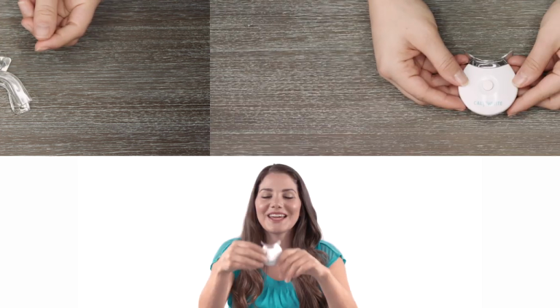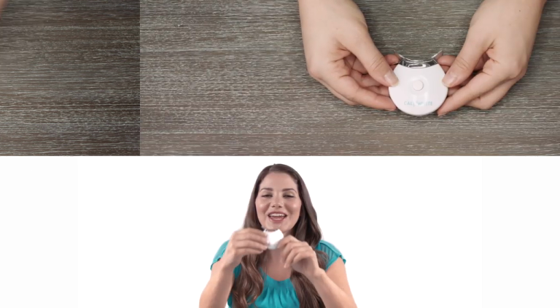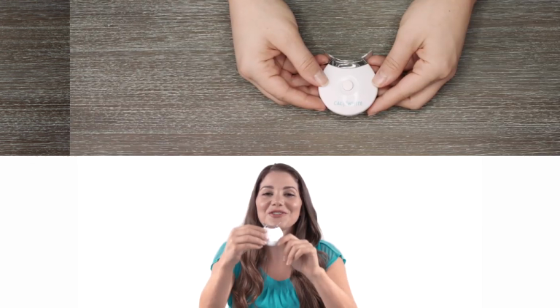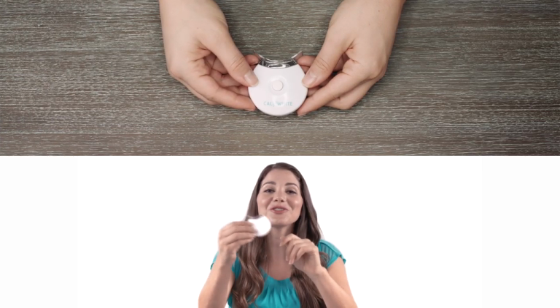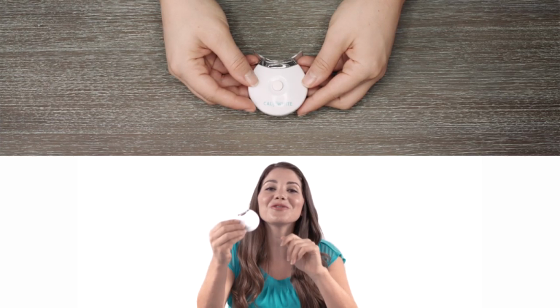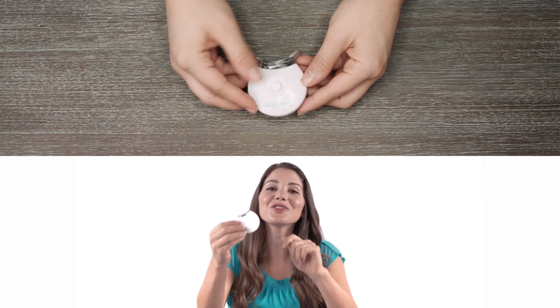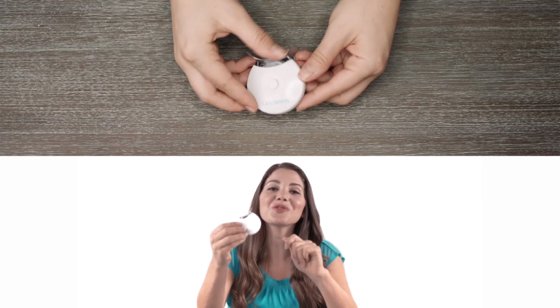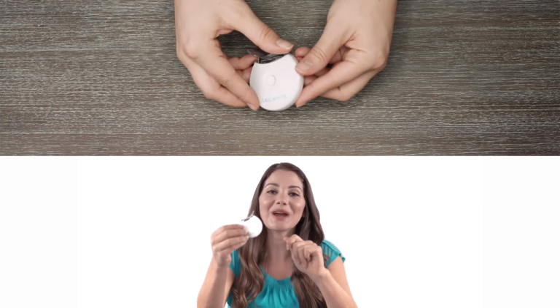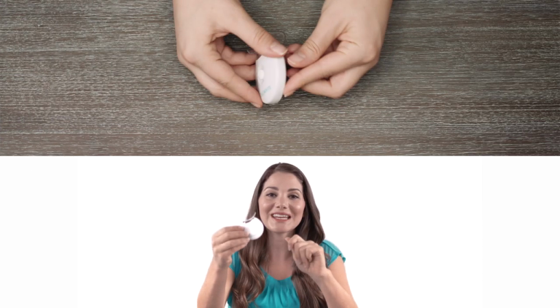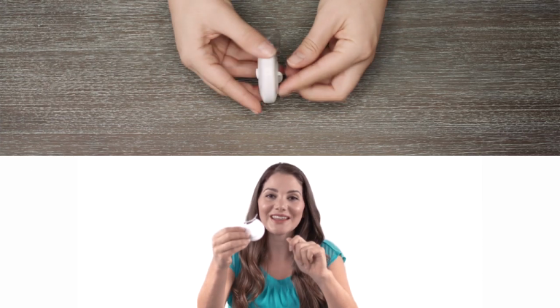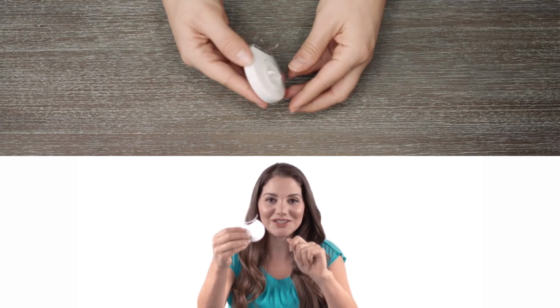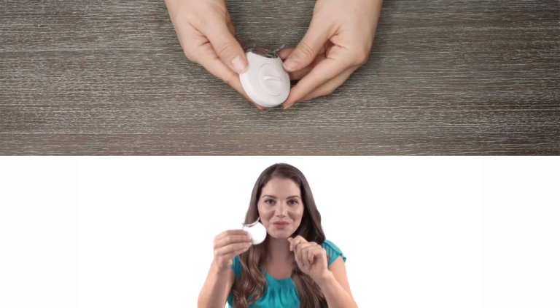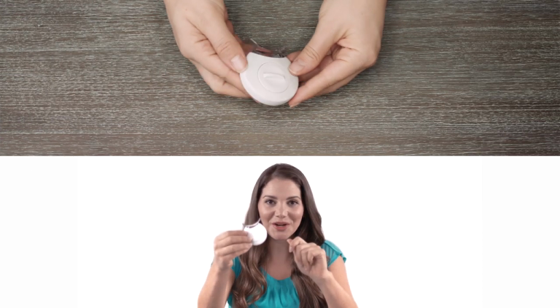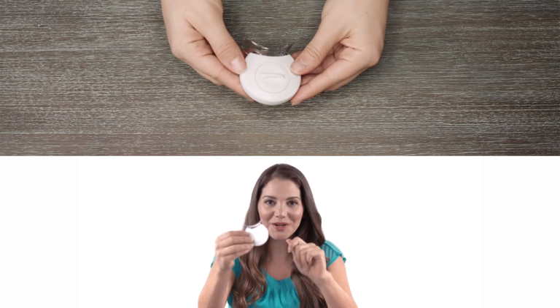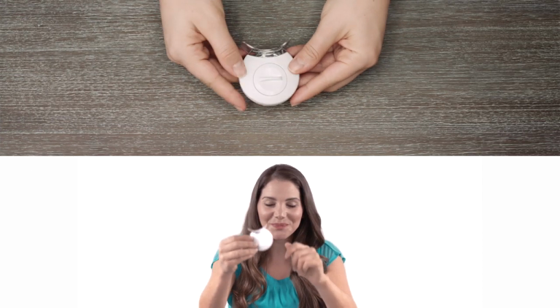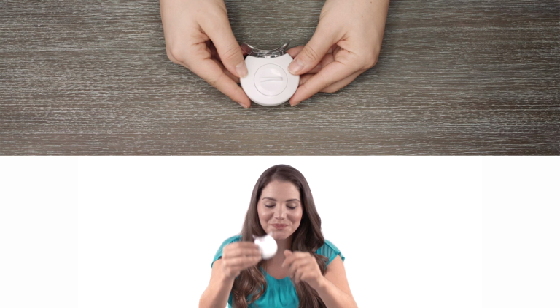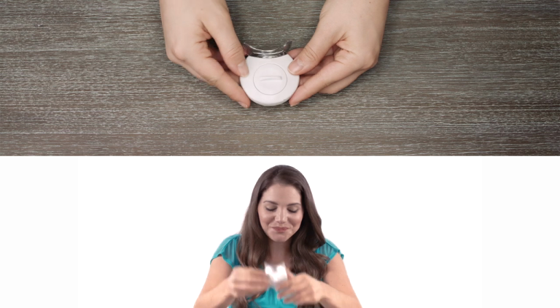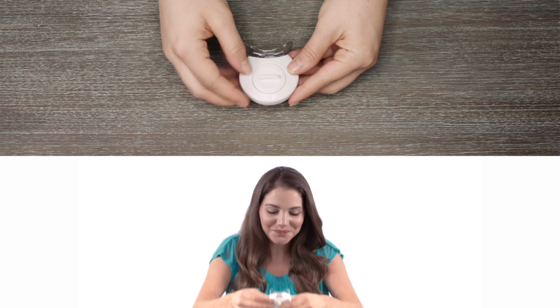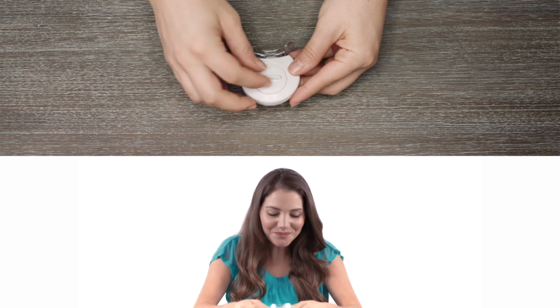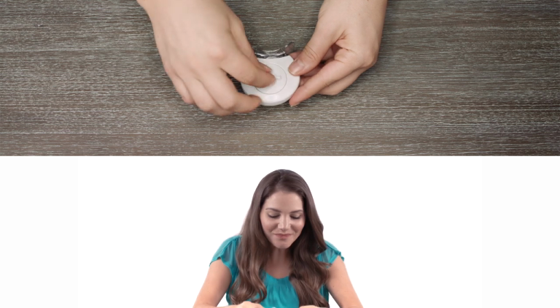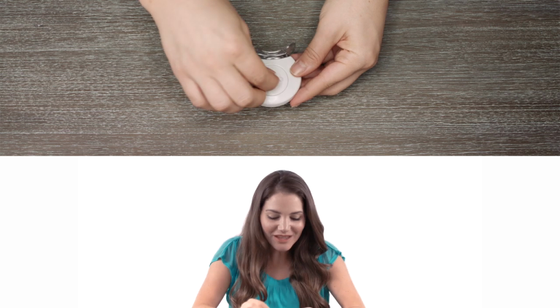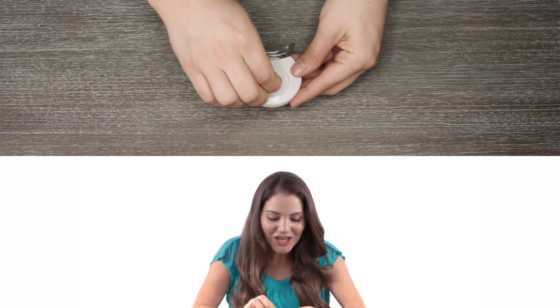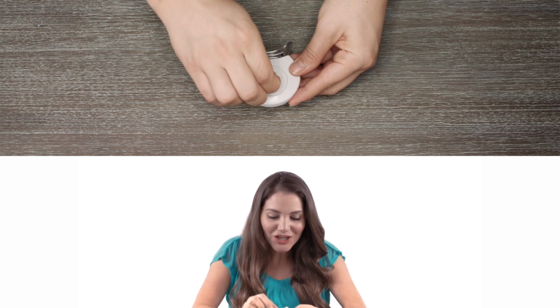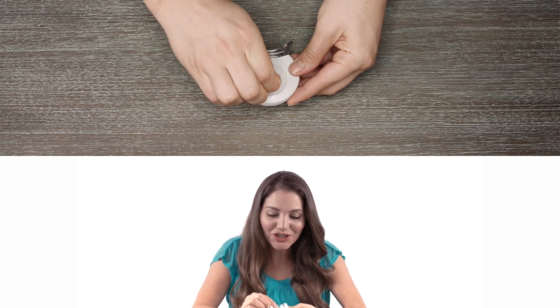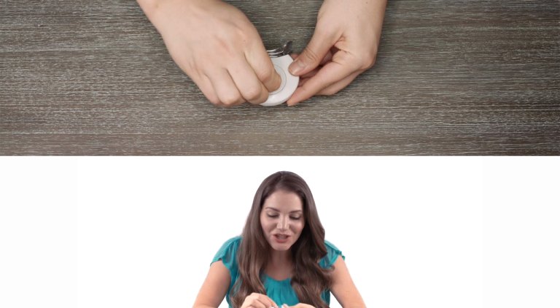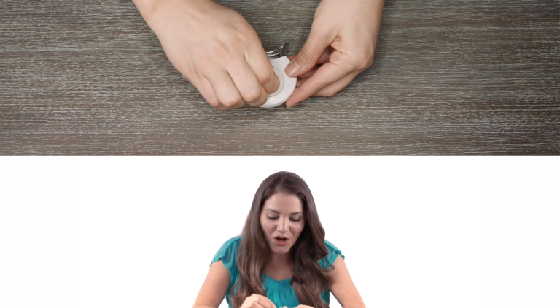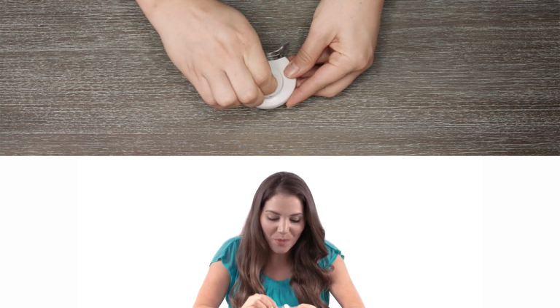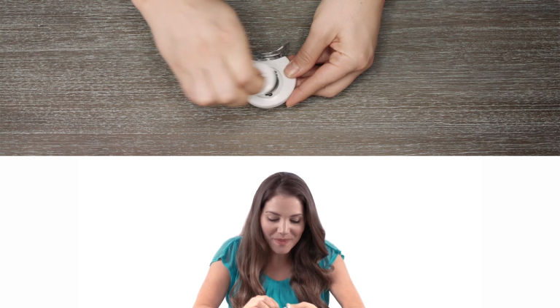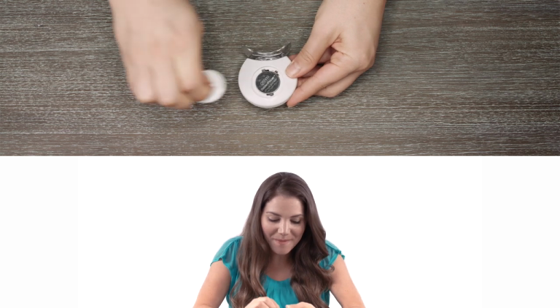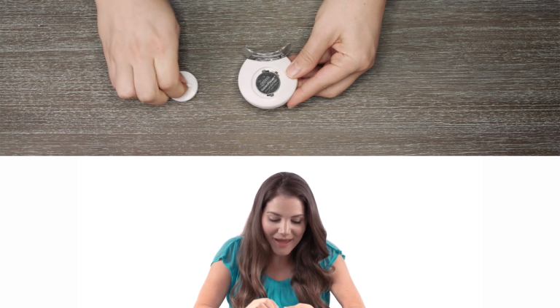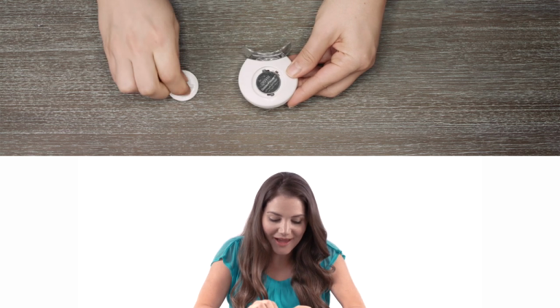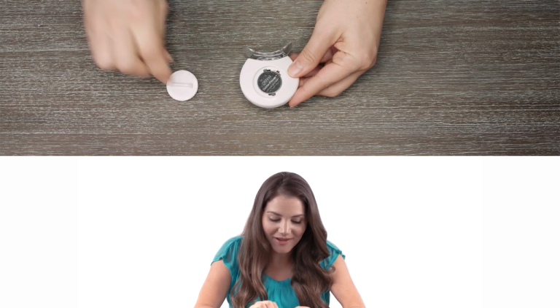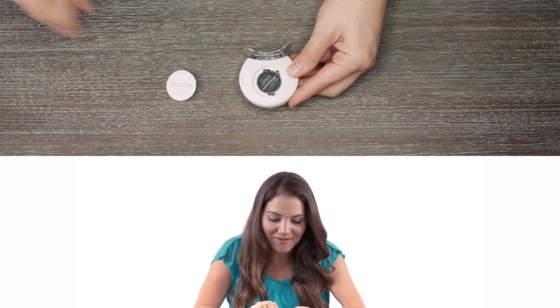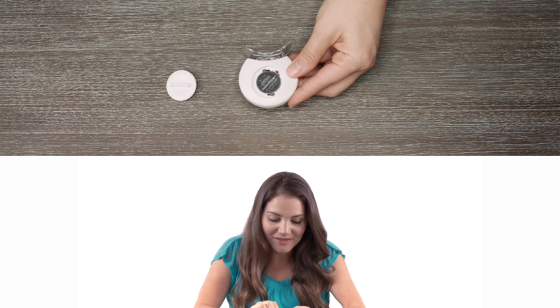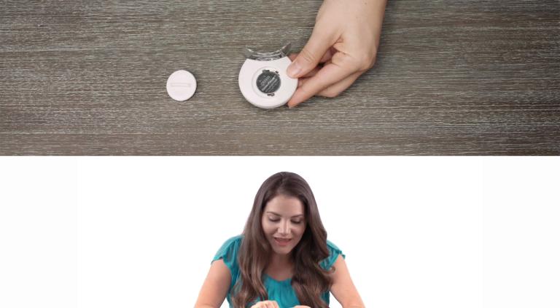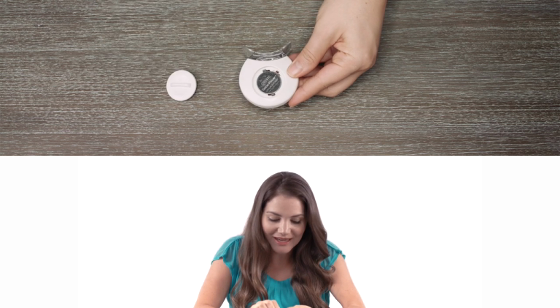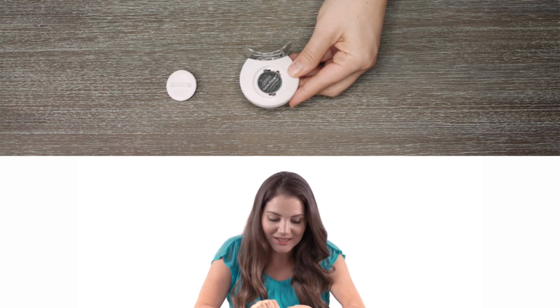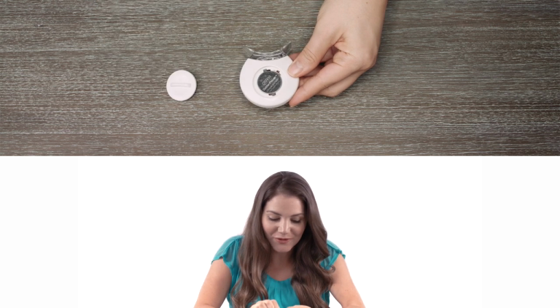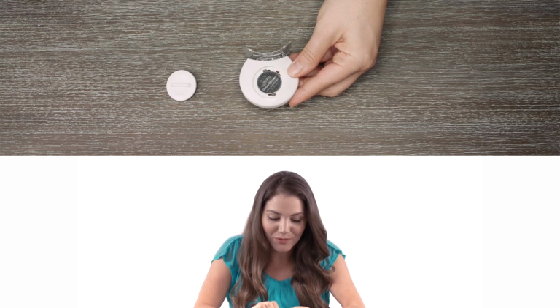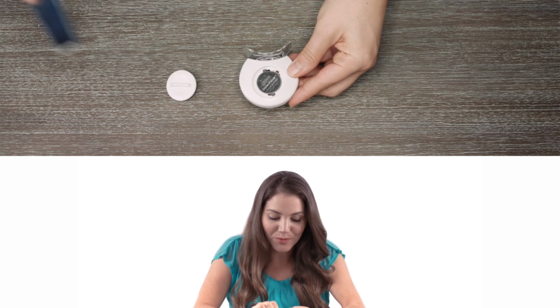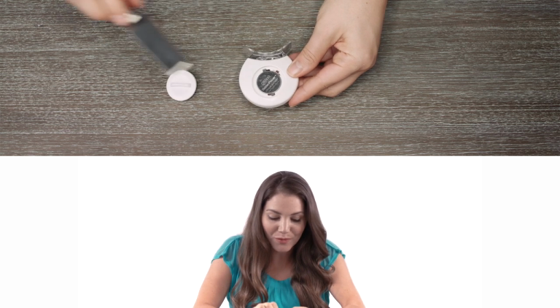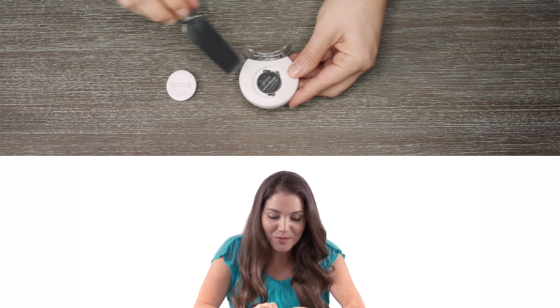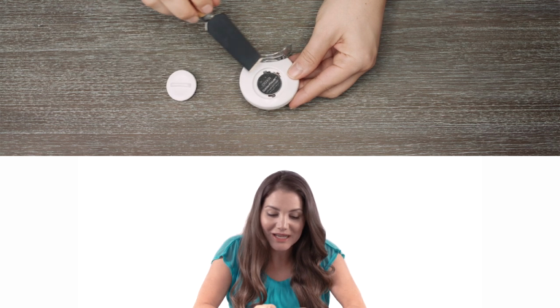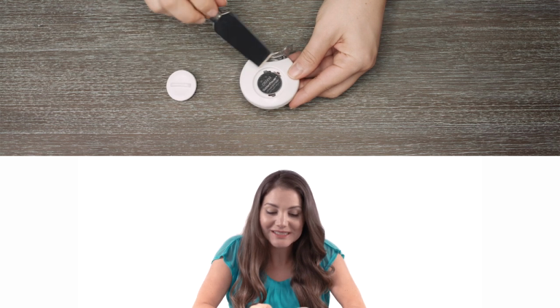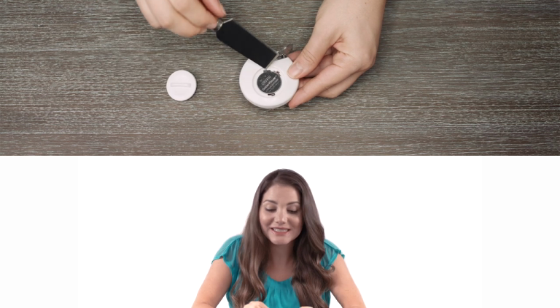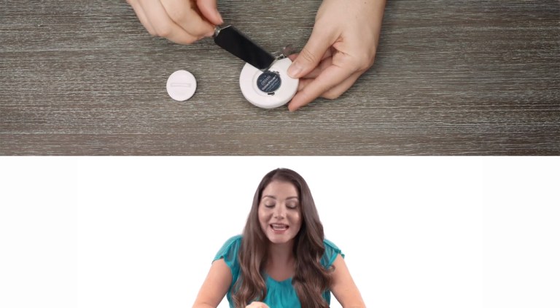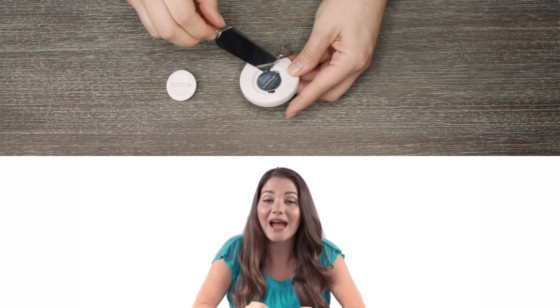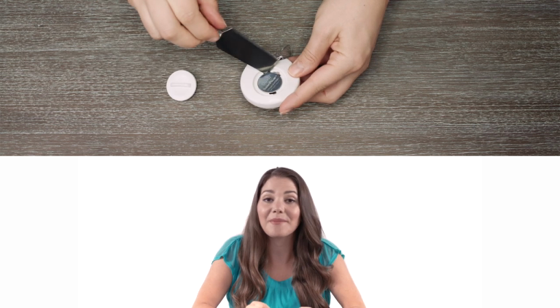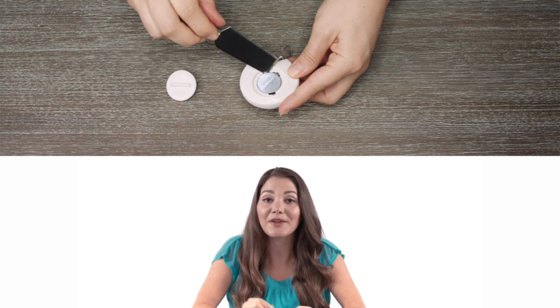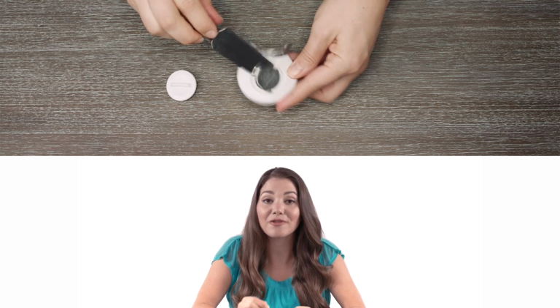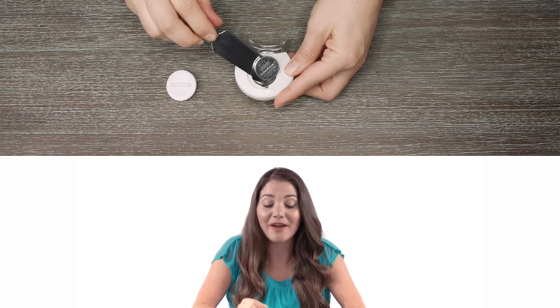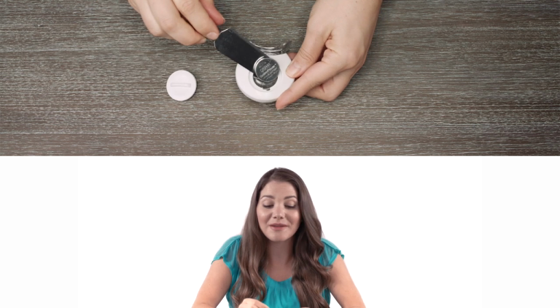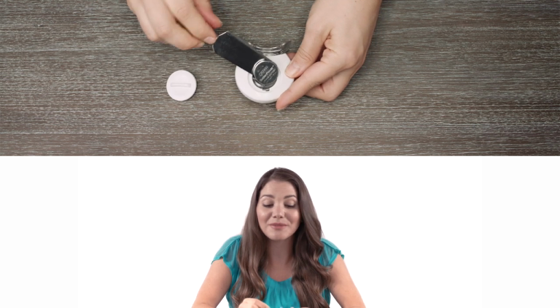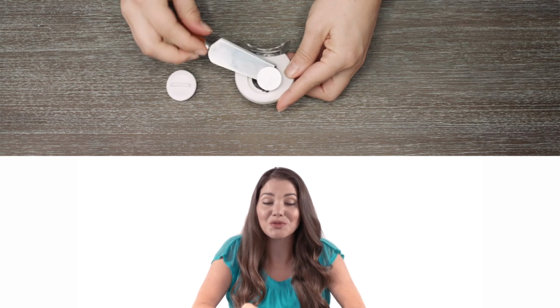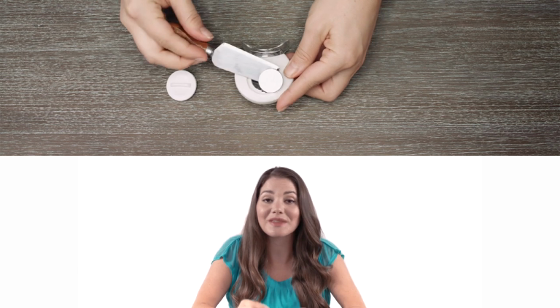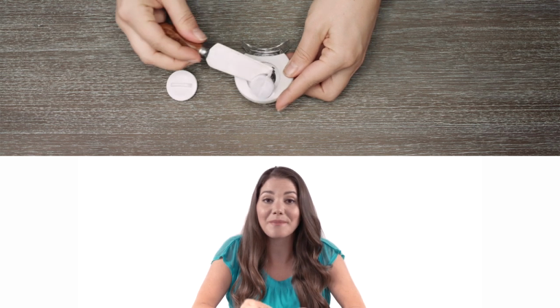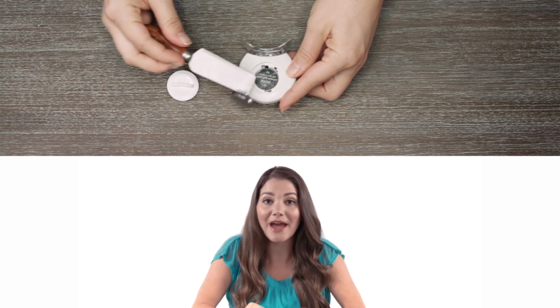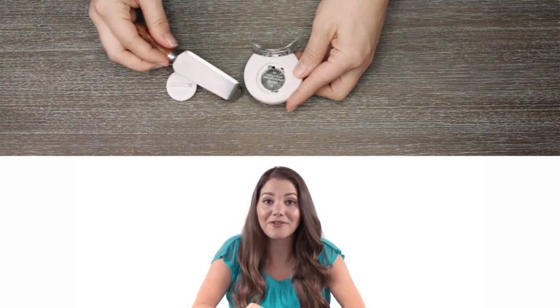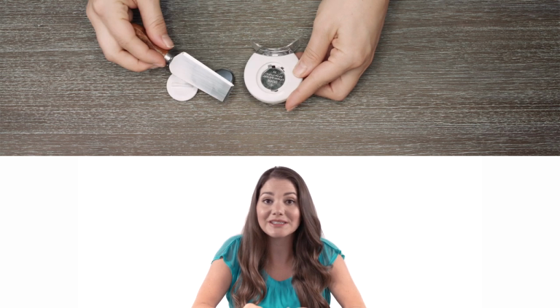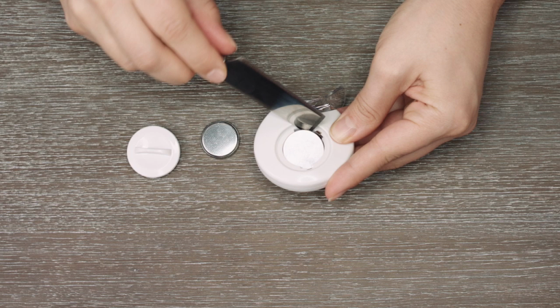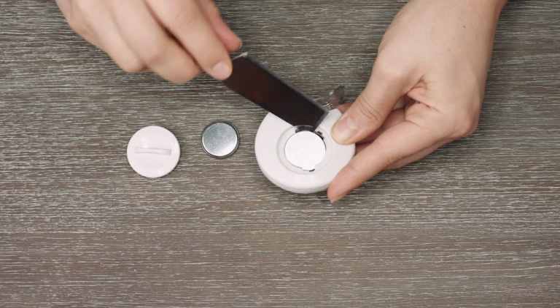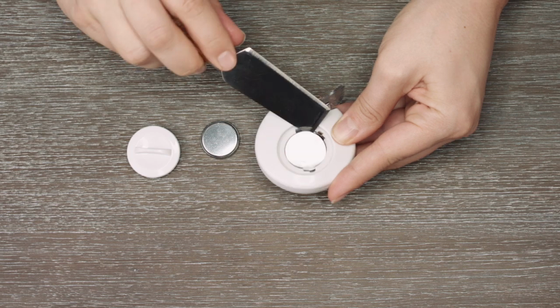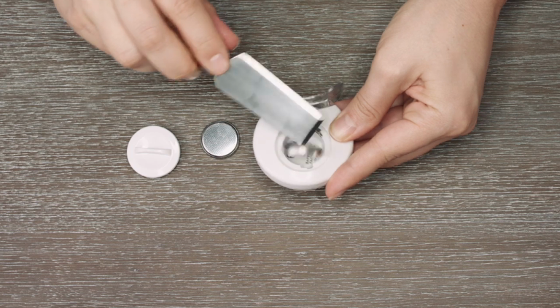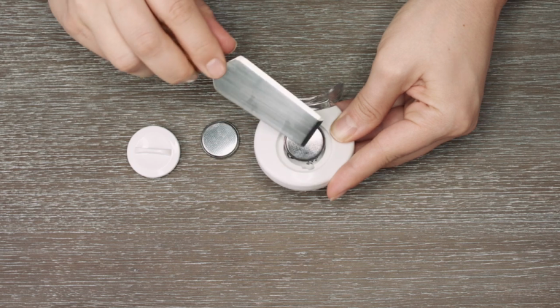In order for your whitening light to work, you need to open the back of the light and remove the plastic tab that you'll find between the batteries and the device.